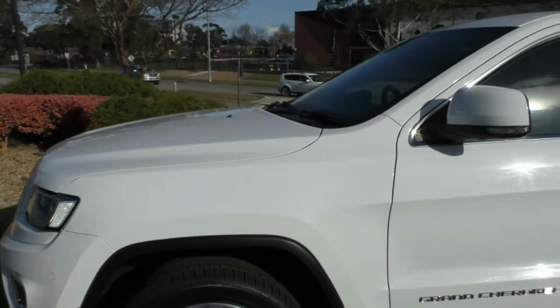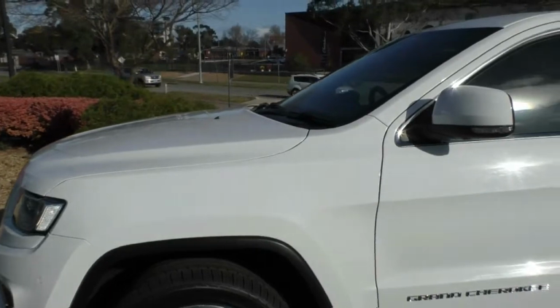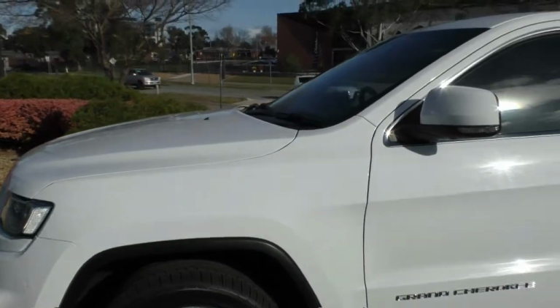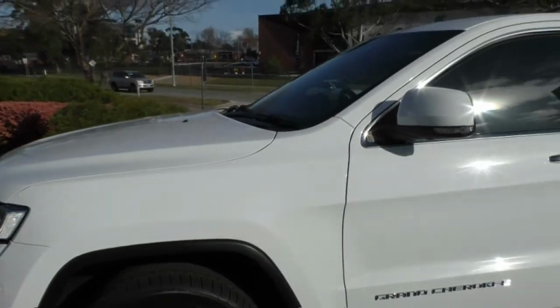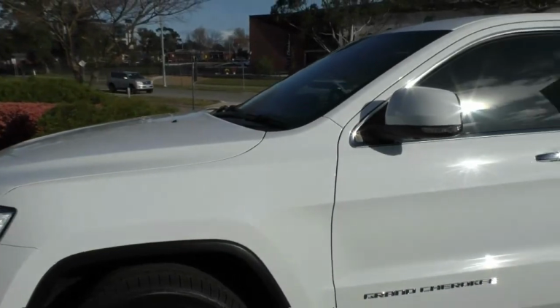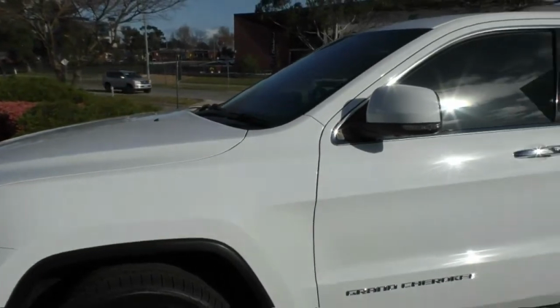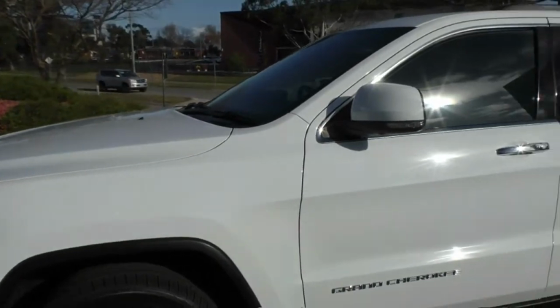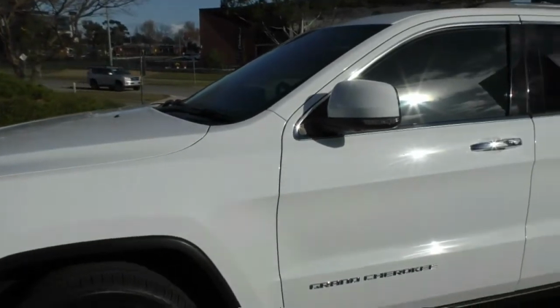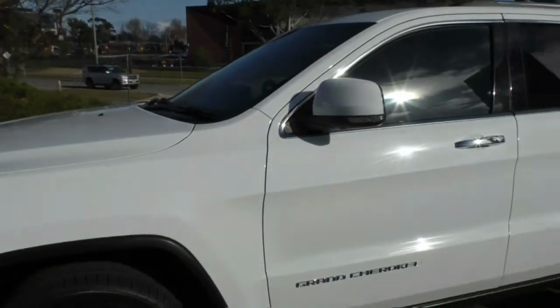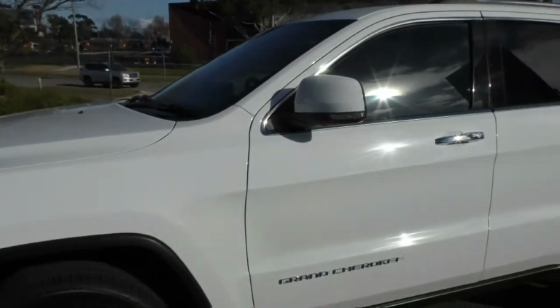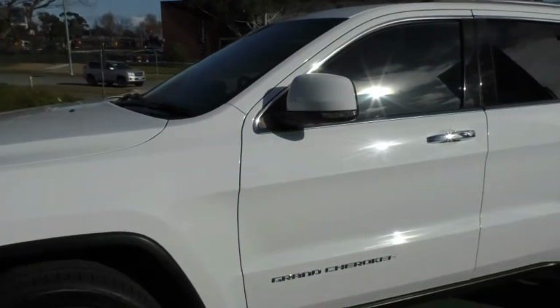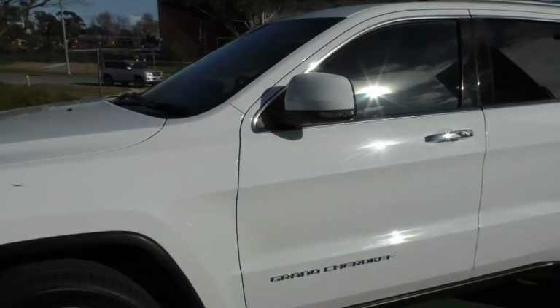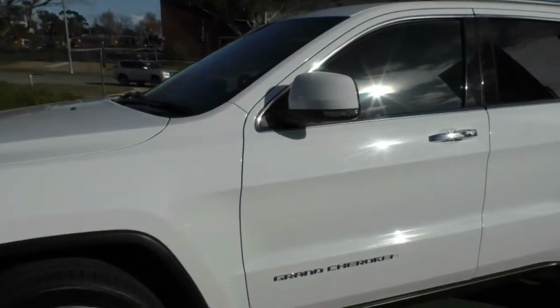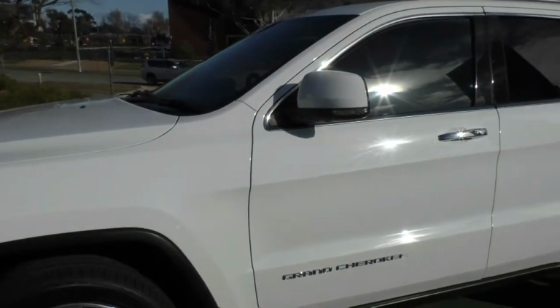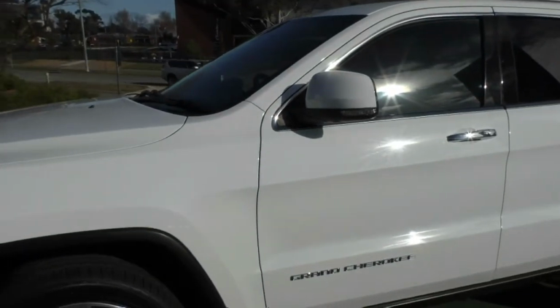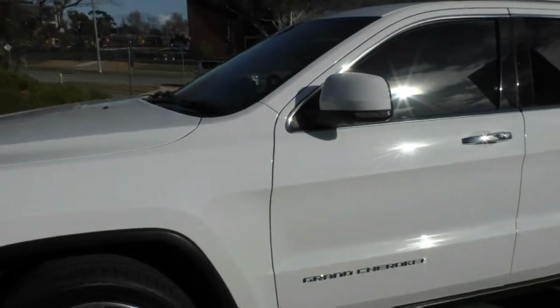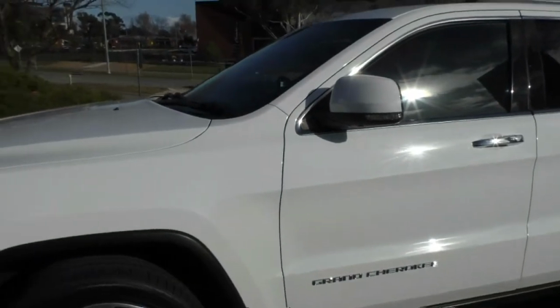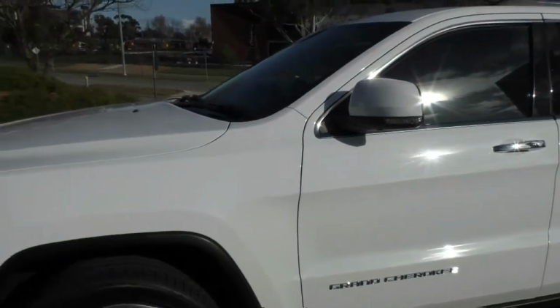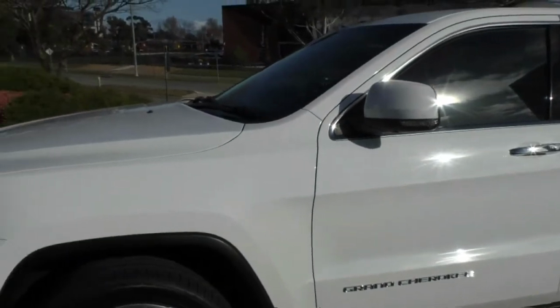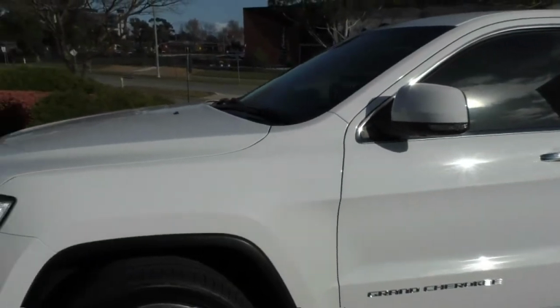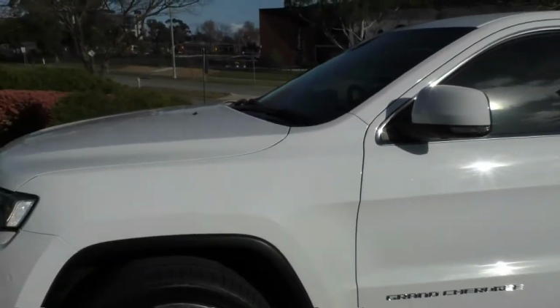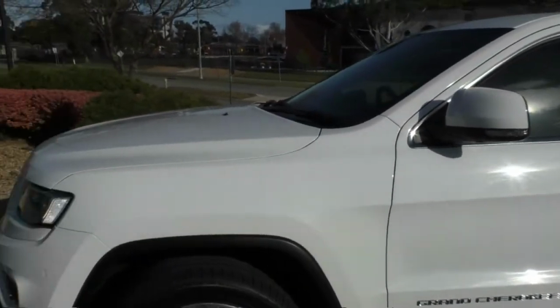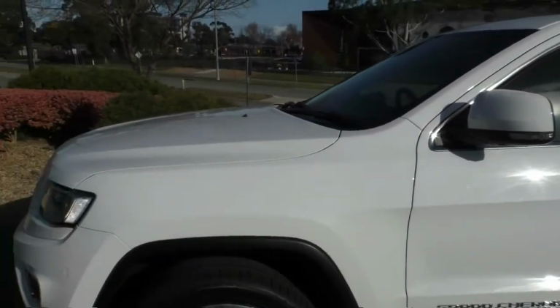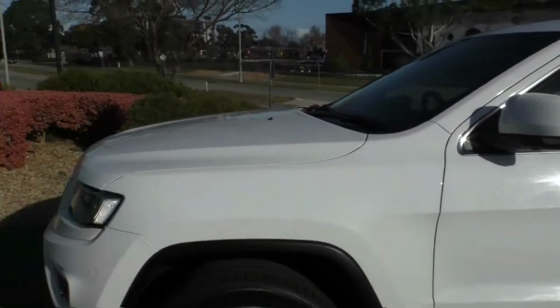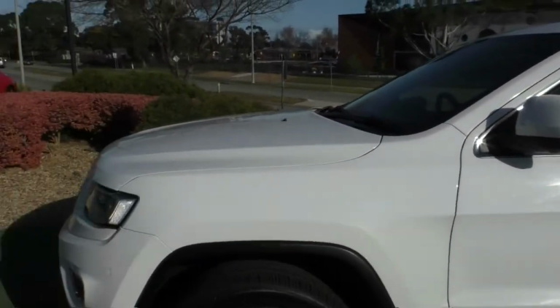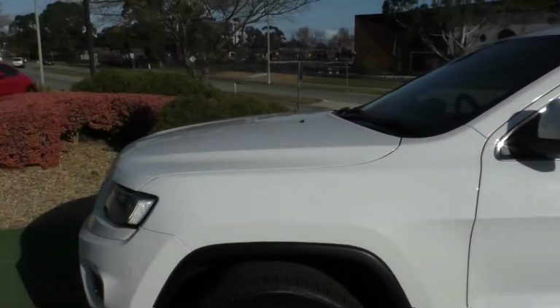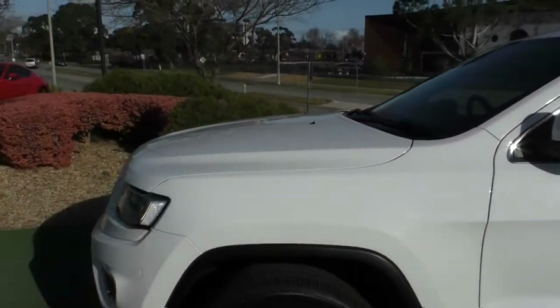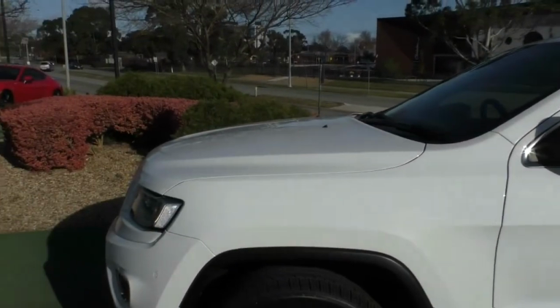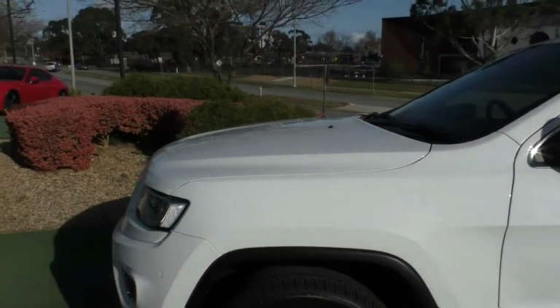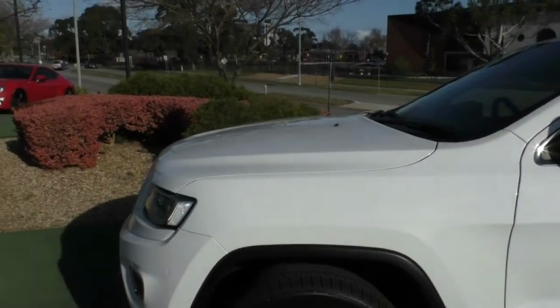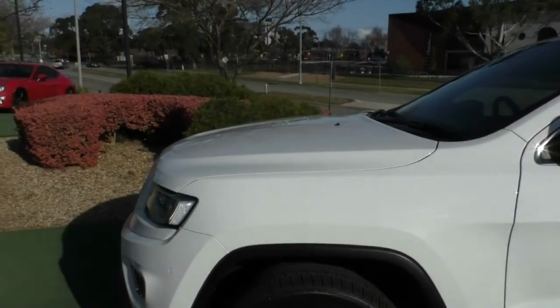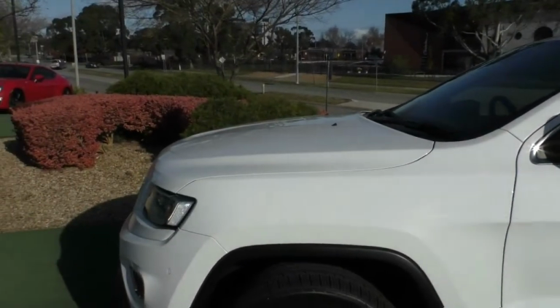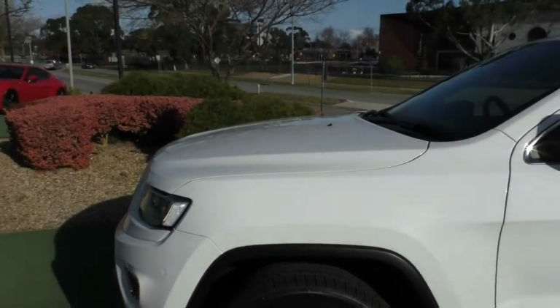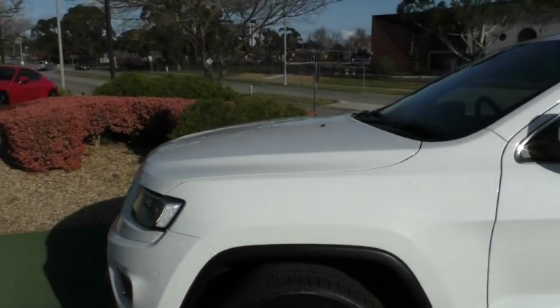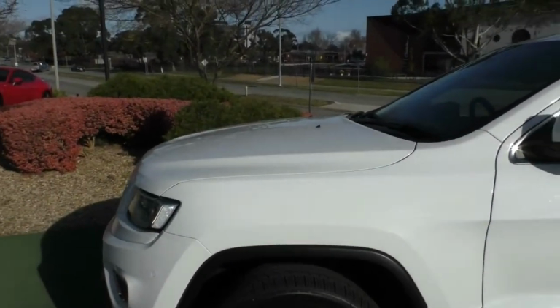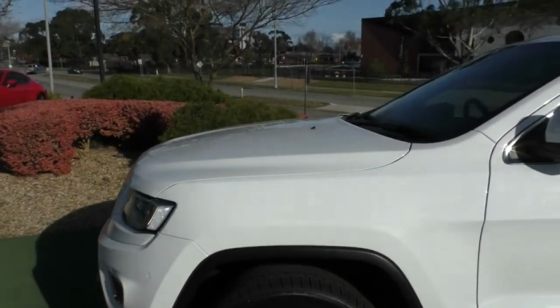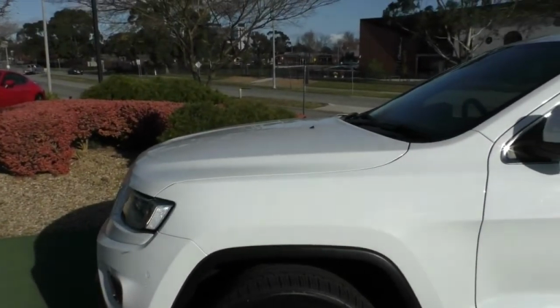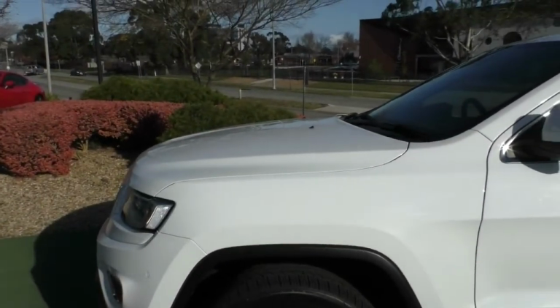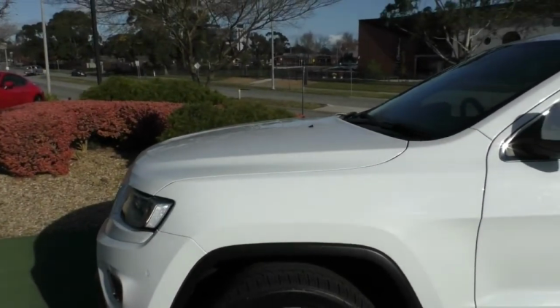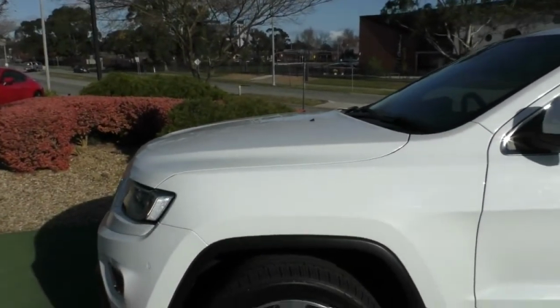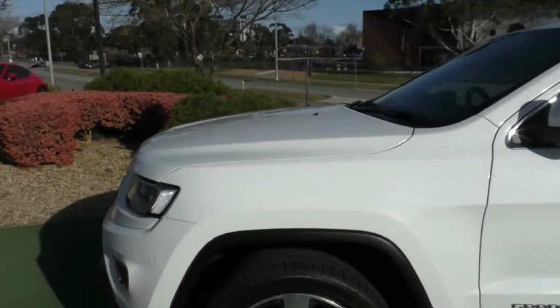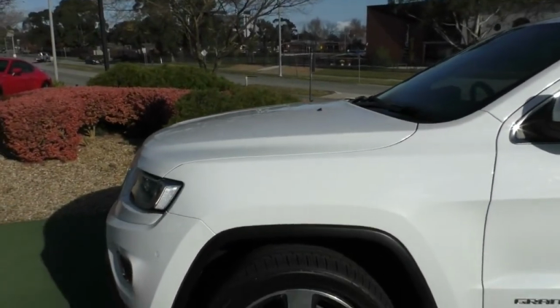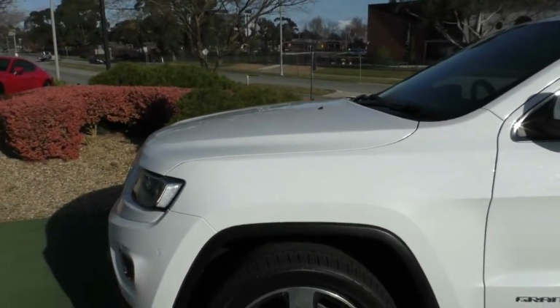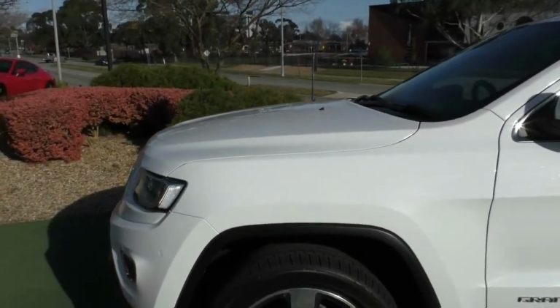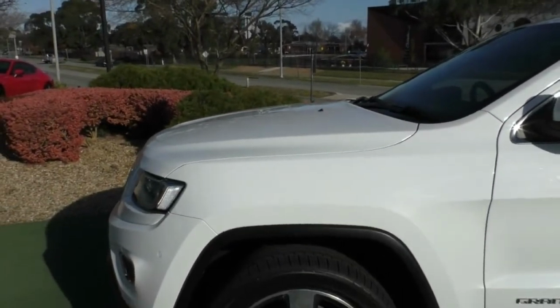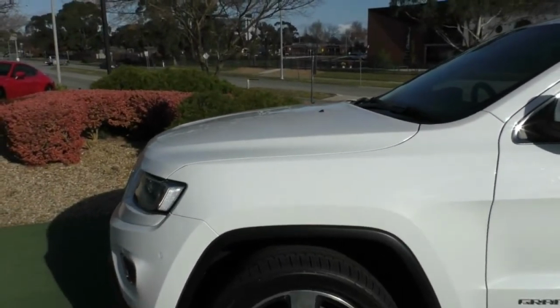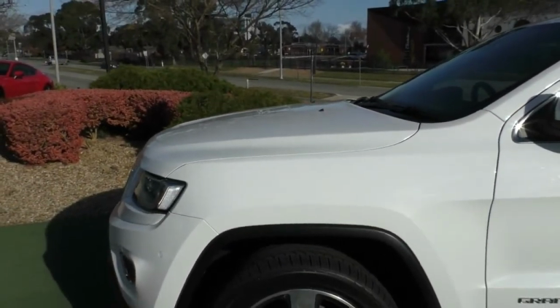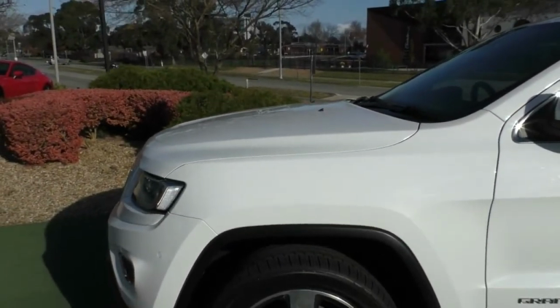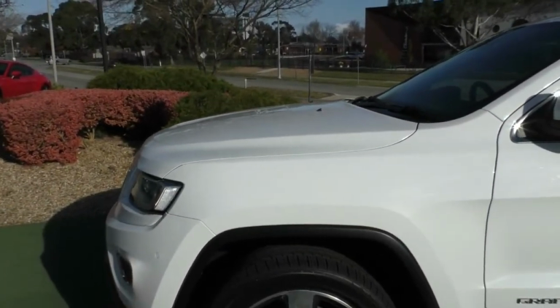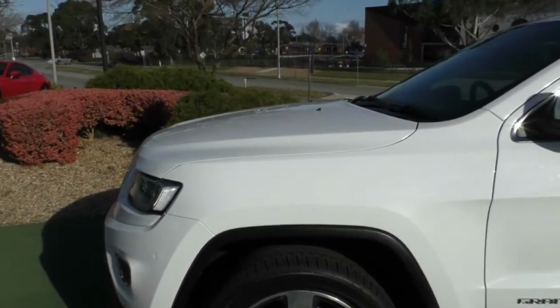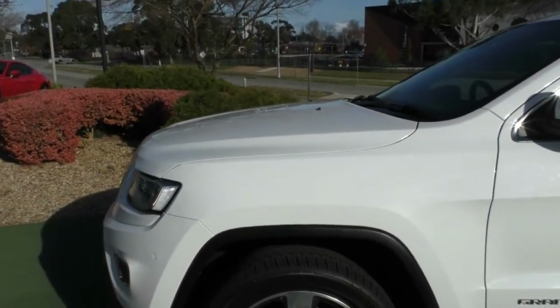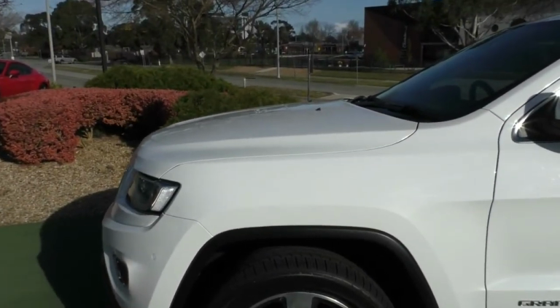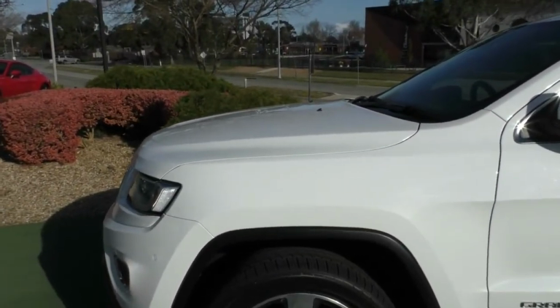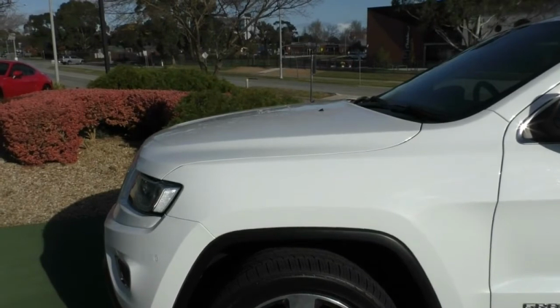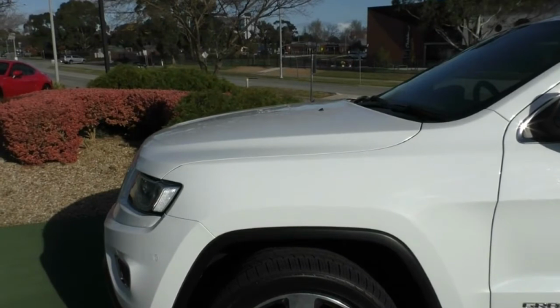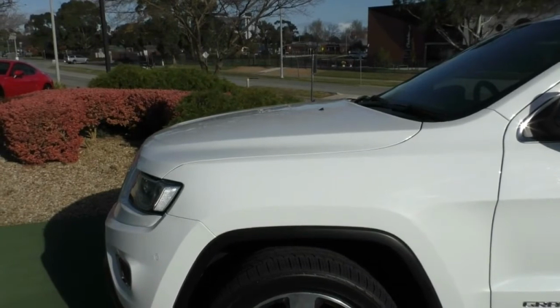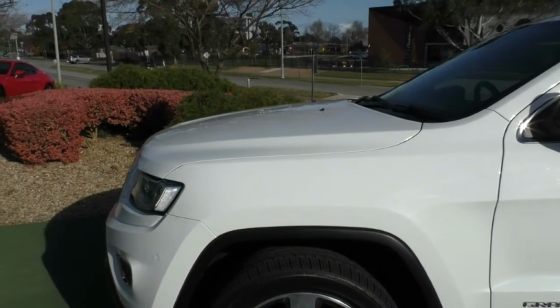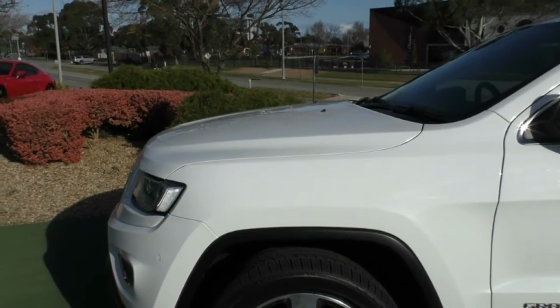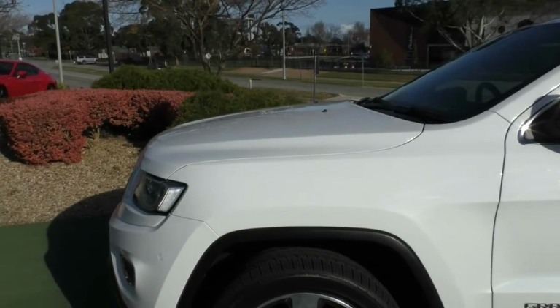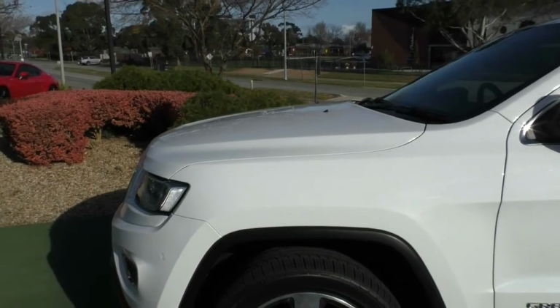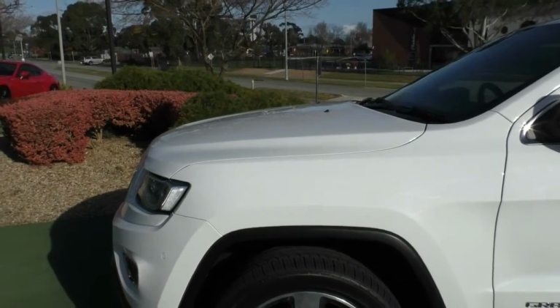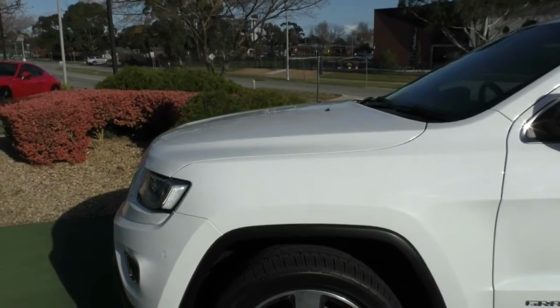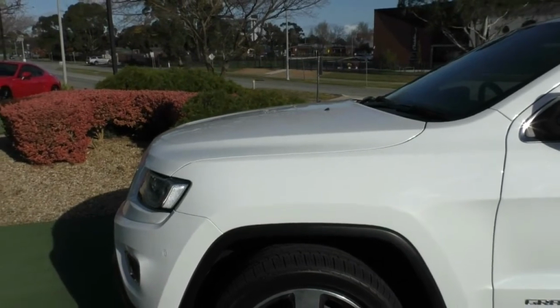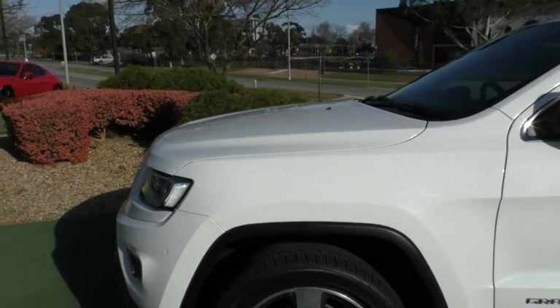Overall, a very well-presented Jeep. What we'd highly recommend you talk to us about is the glass coat, because with a lifetime warranty you can't go wrong — we'll talk to you about that more later.